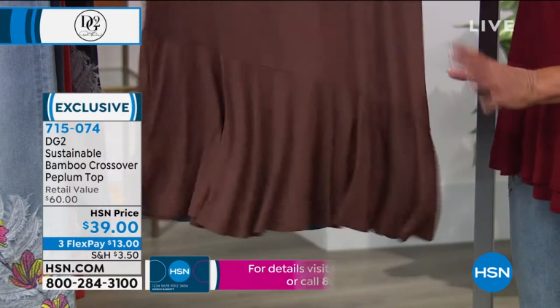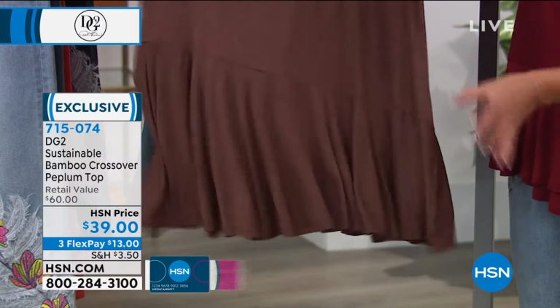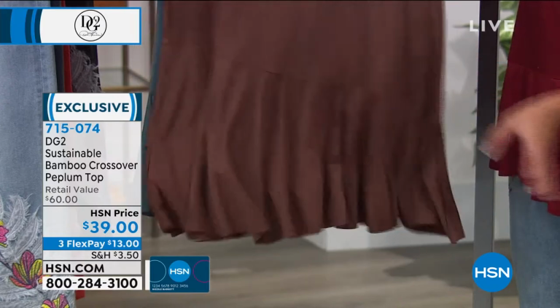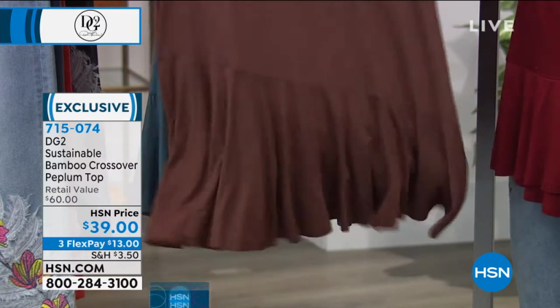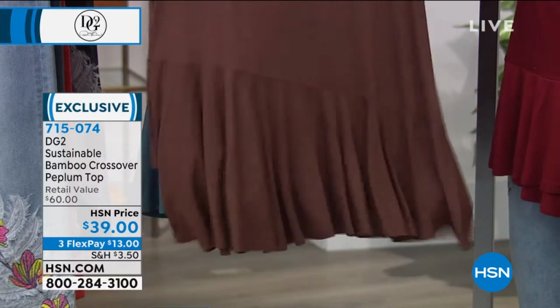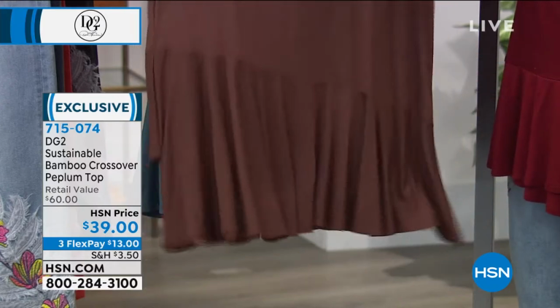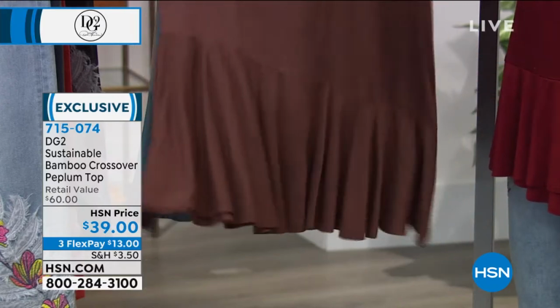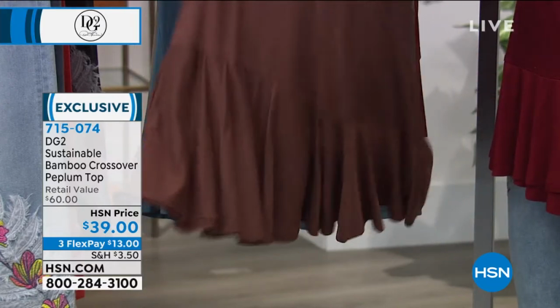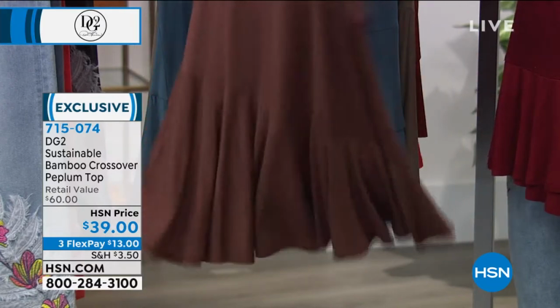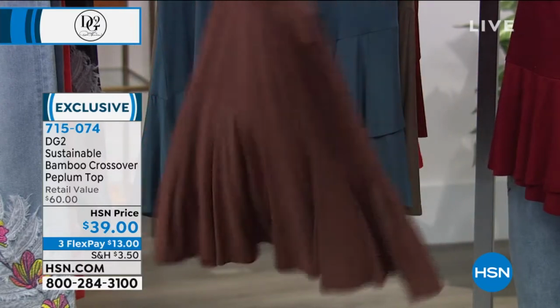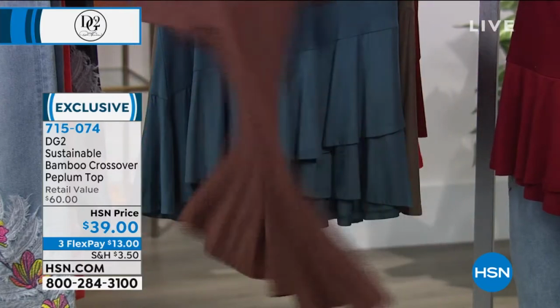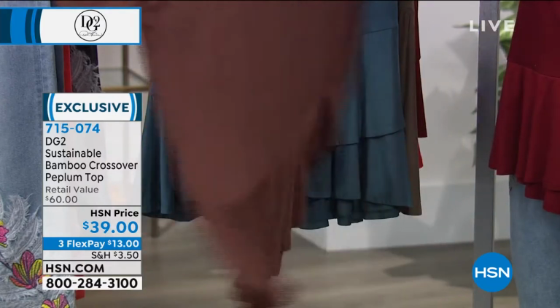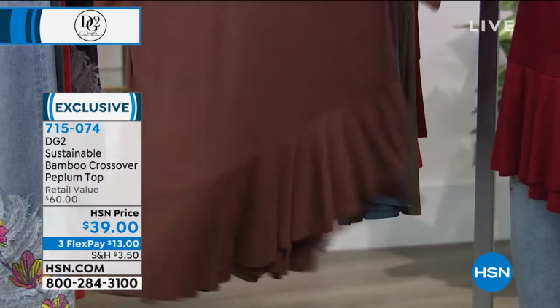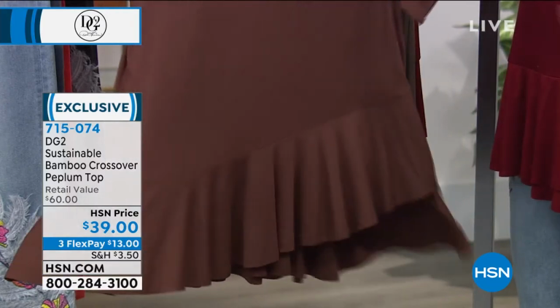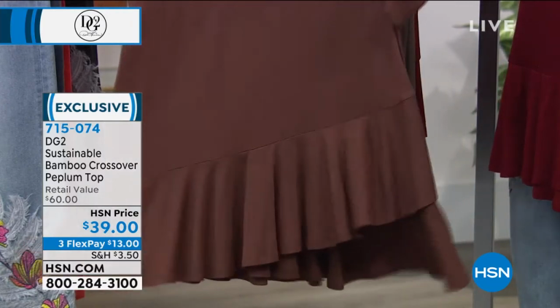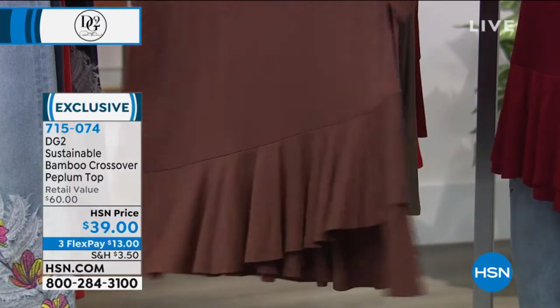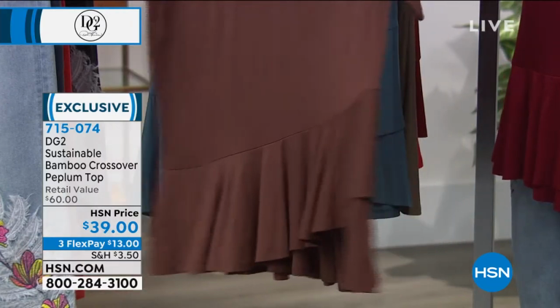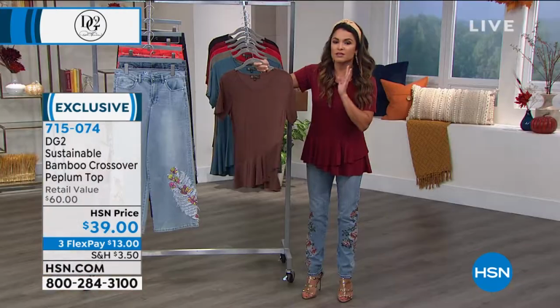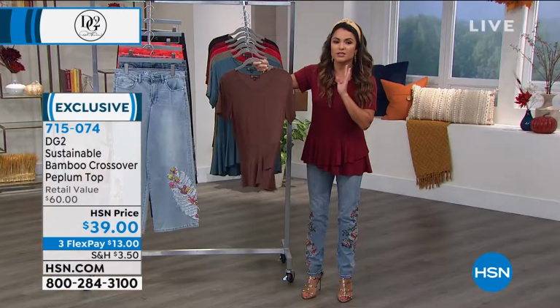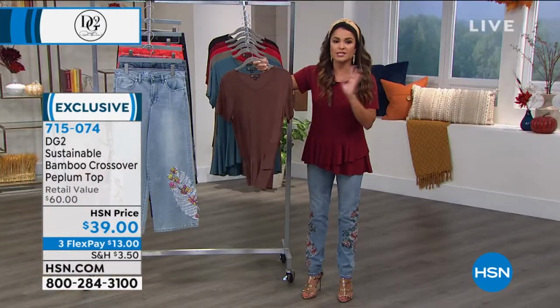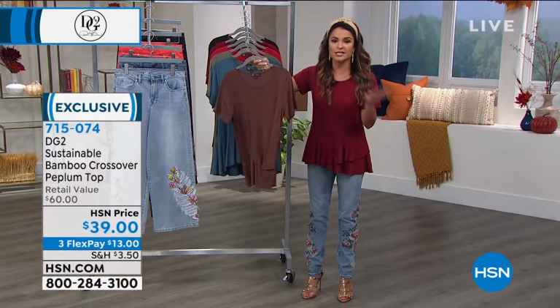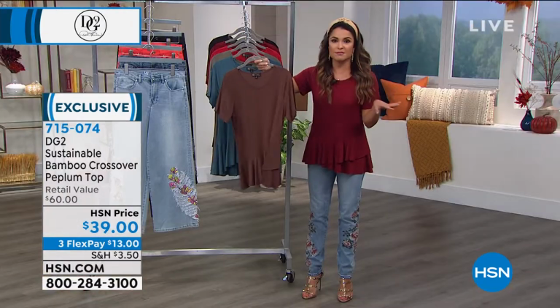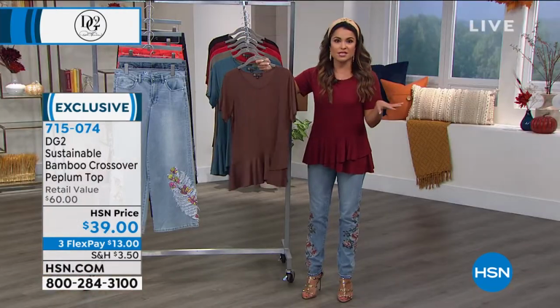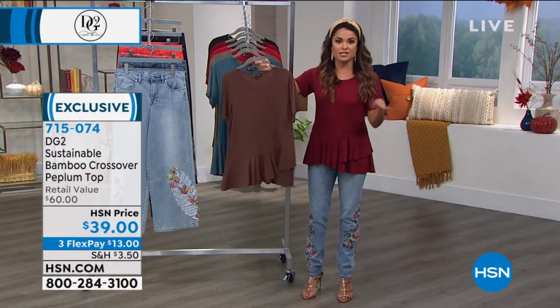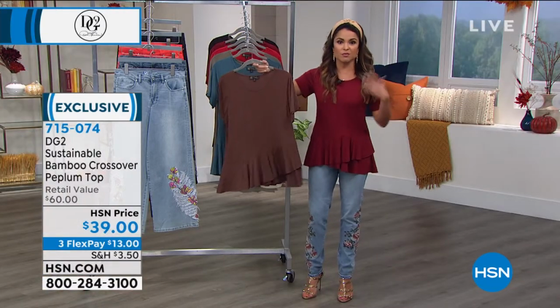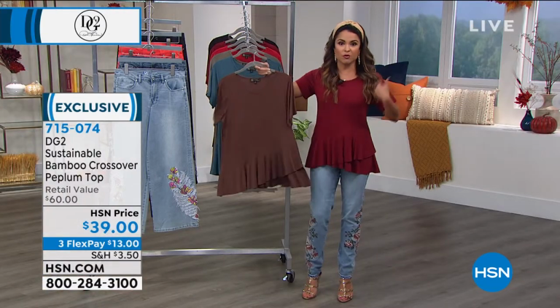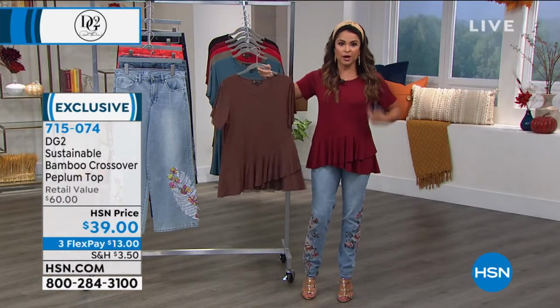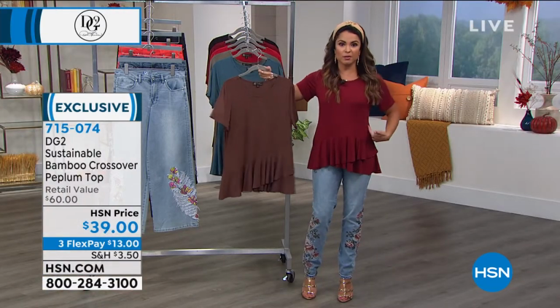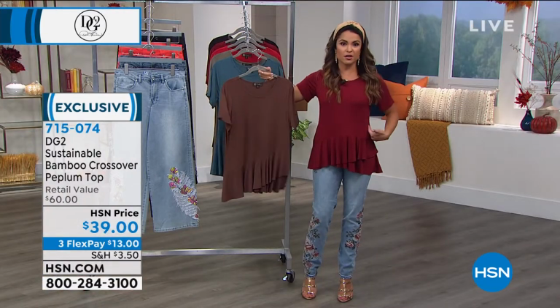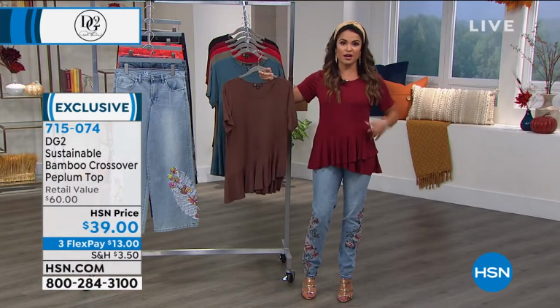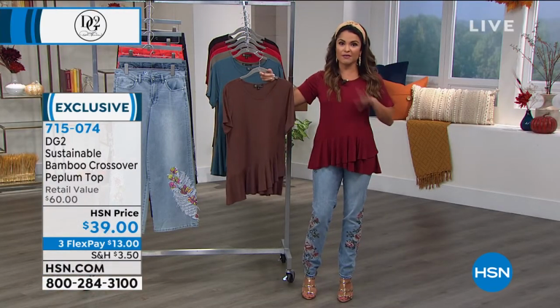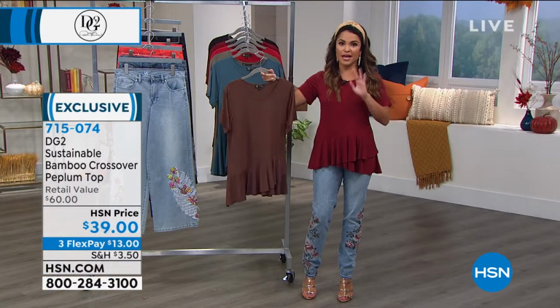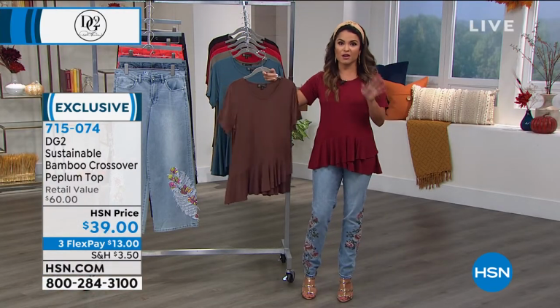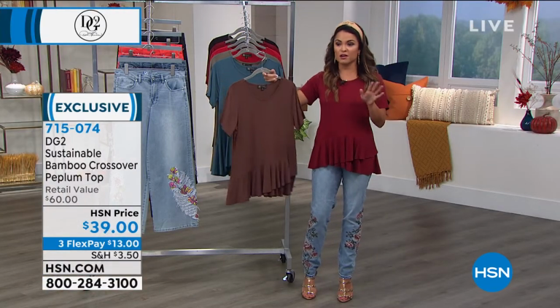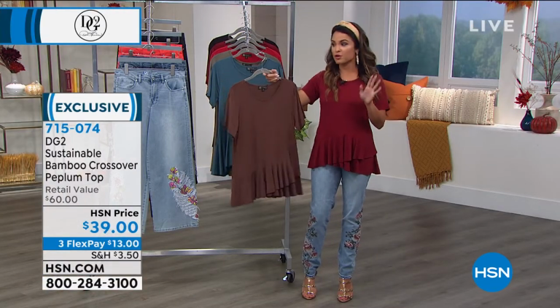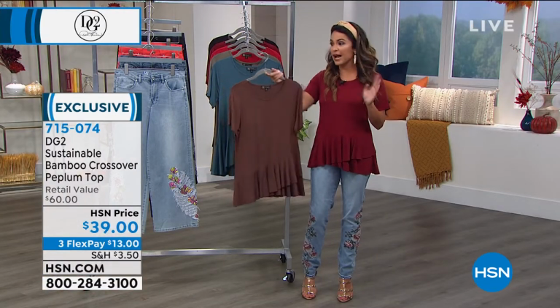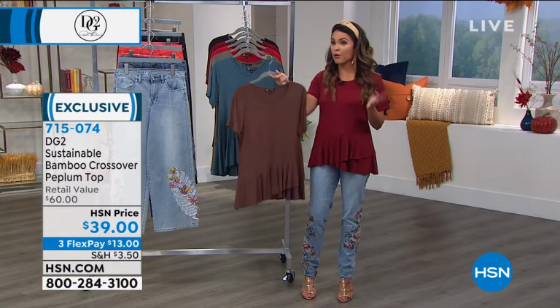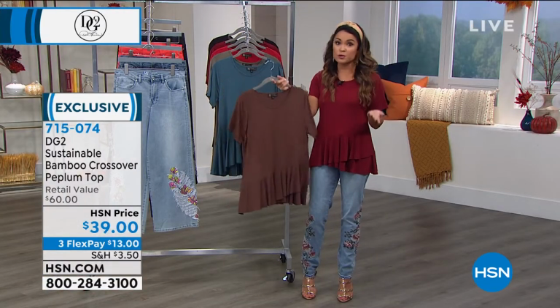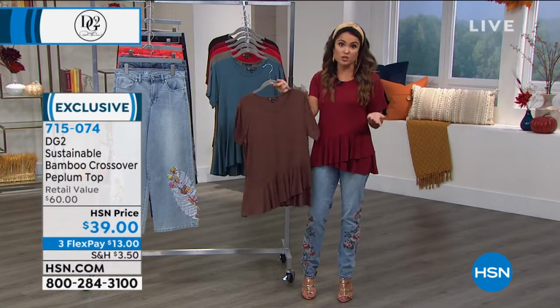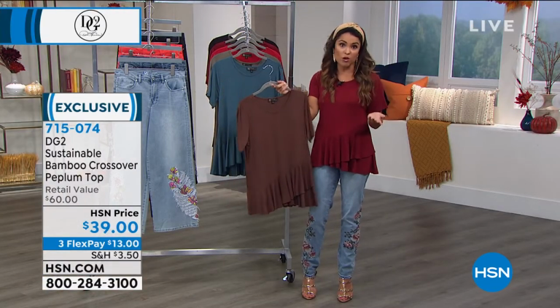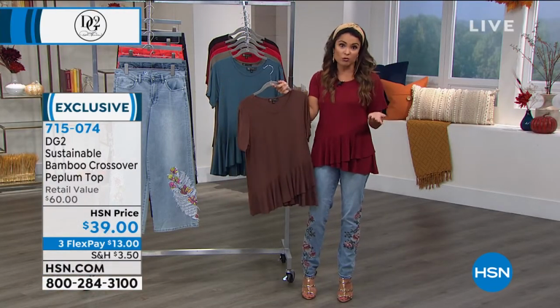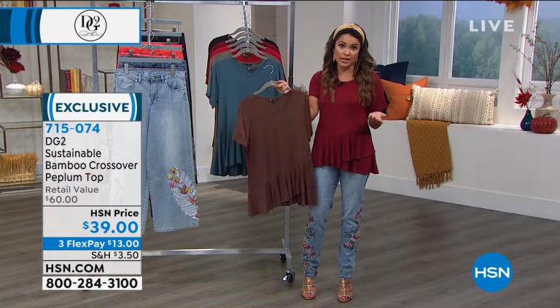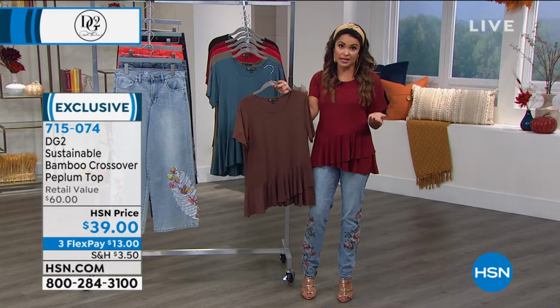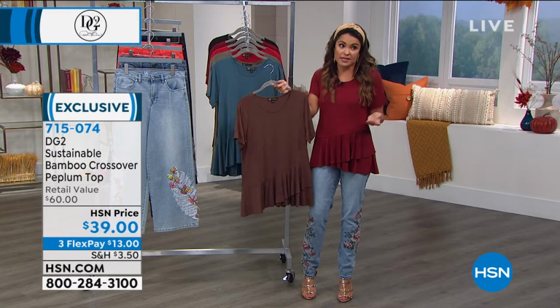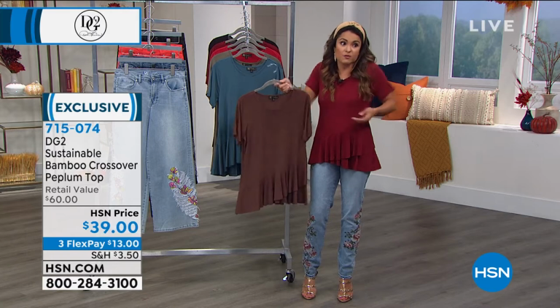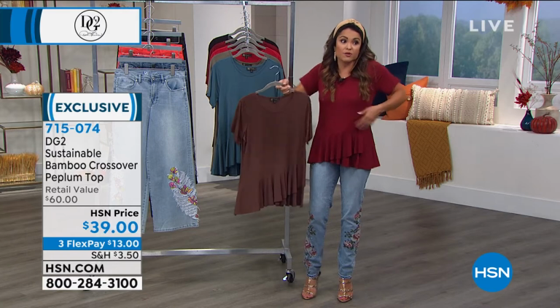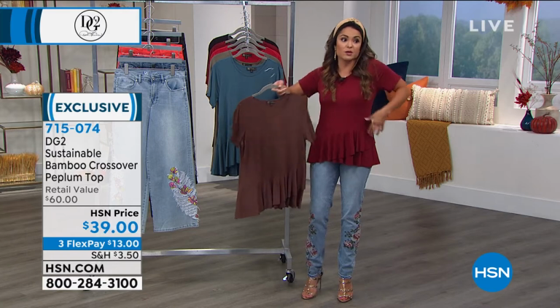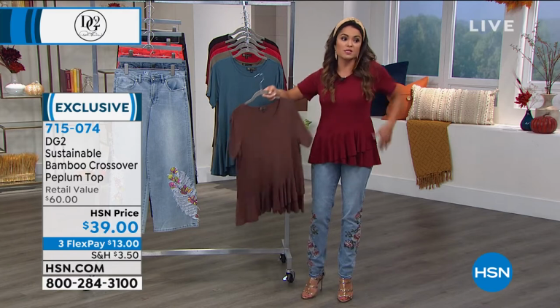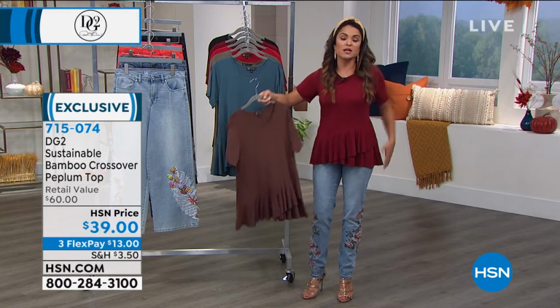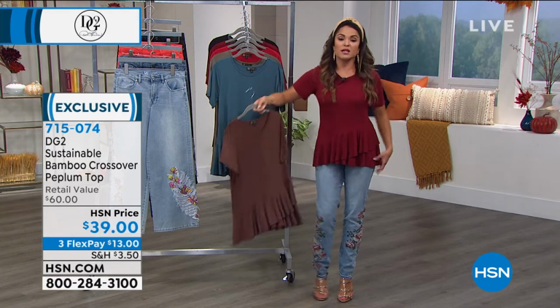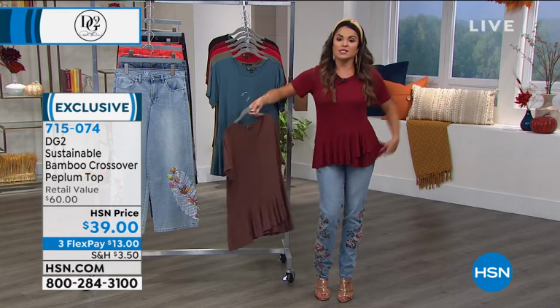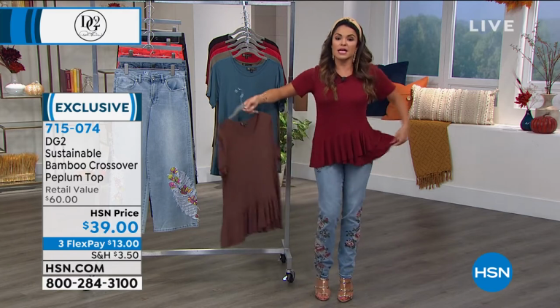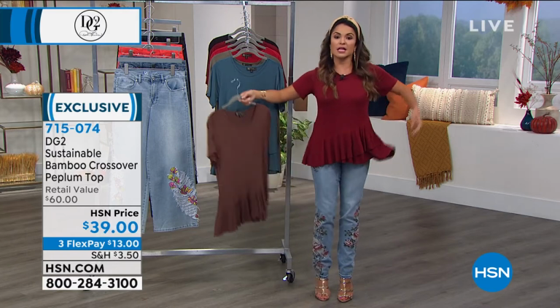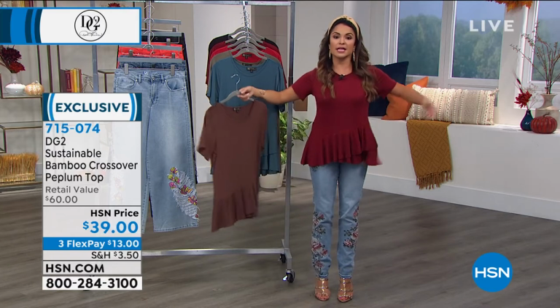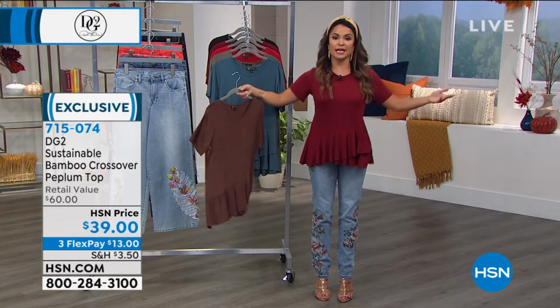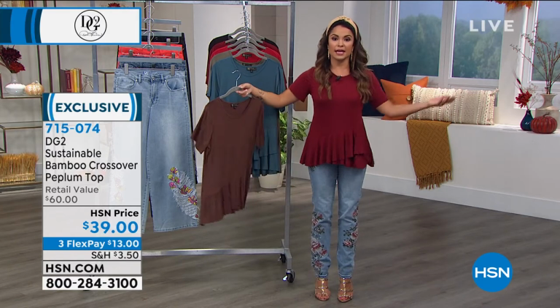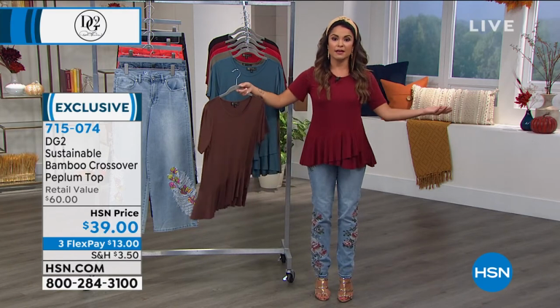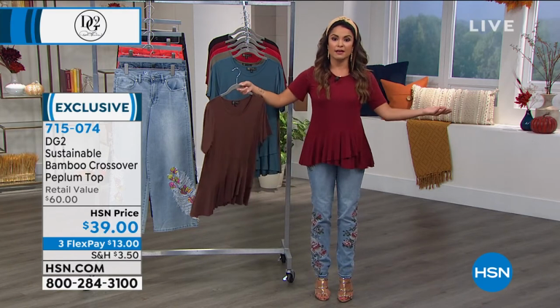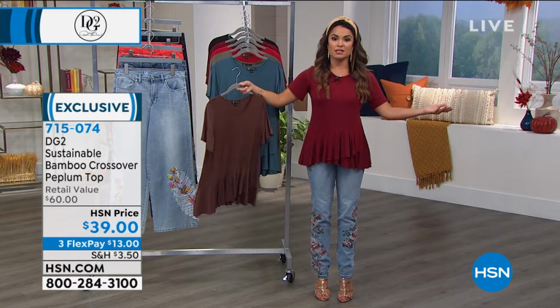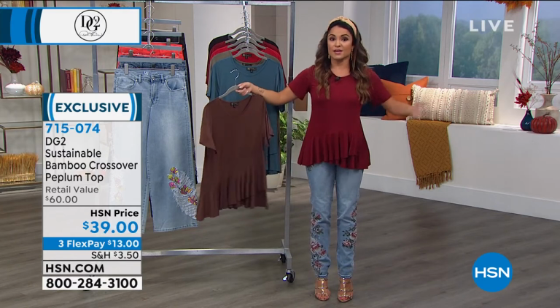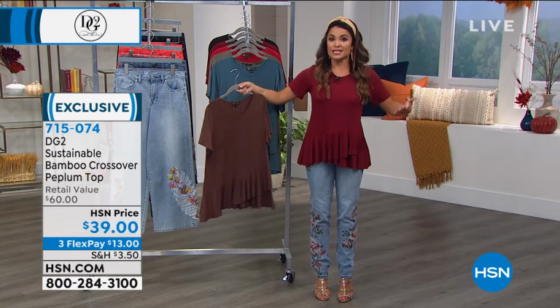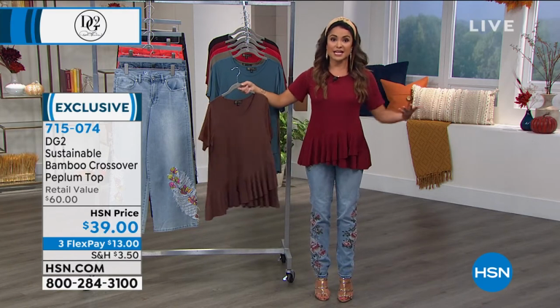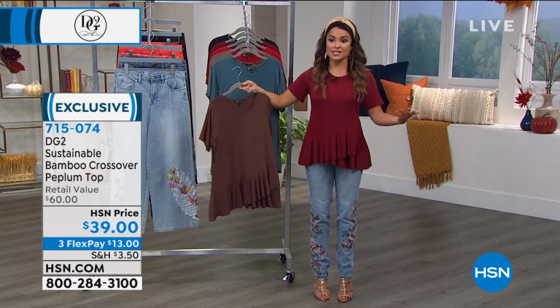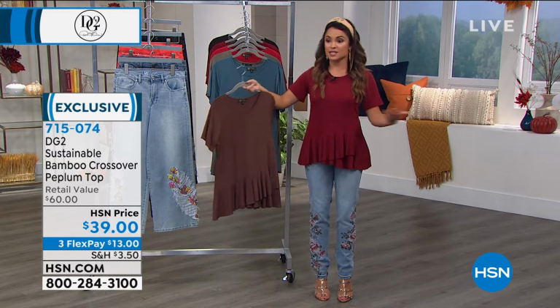It's a little asymmetrical in the front and then you've got it going all the way around across the back. You can't wrinkle this if you try. We did not even steam this before I put it on. I've had it on for hours already and it feels — it's not clingy, it's fantastic.